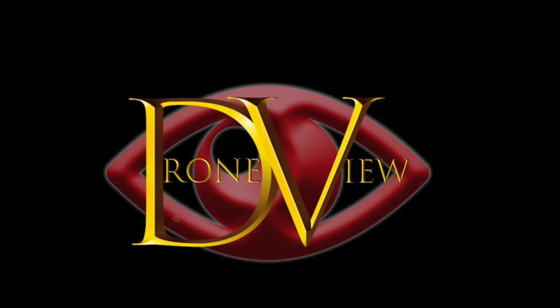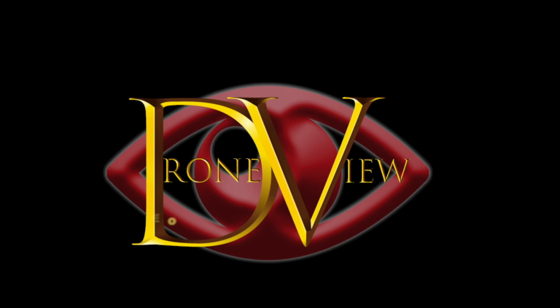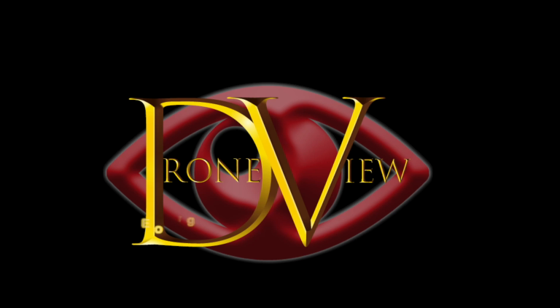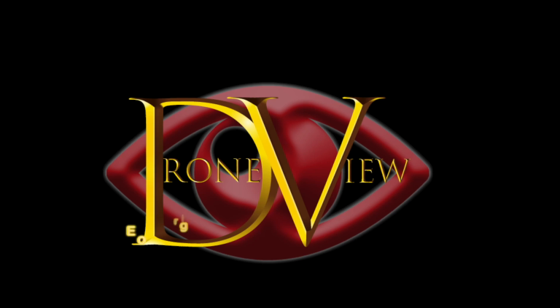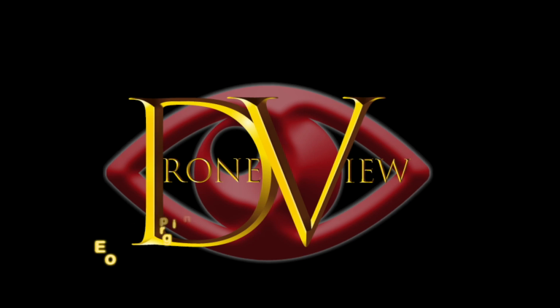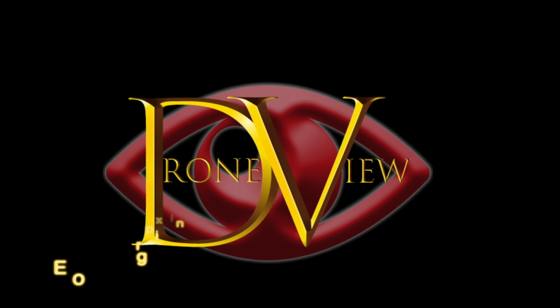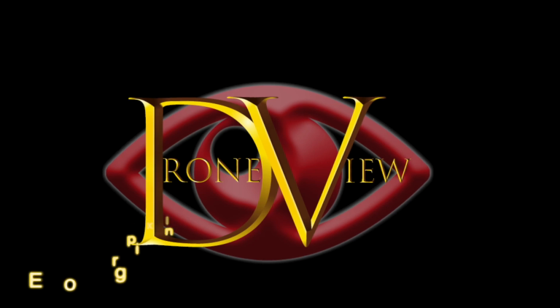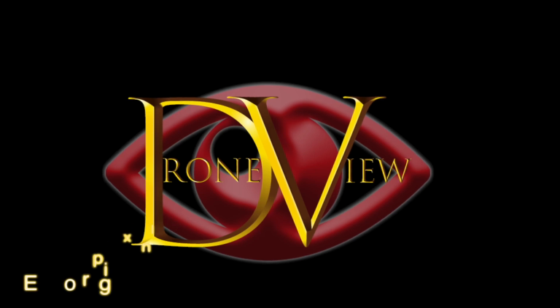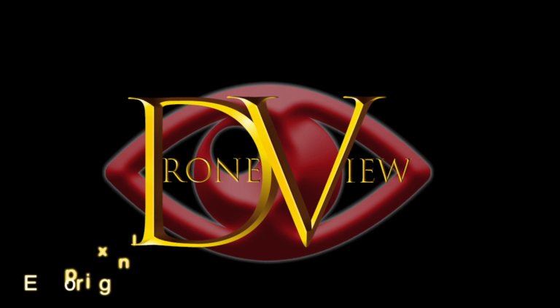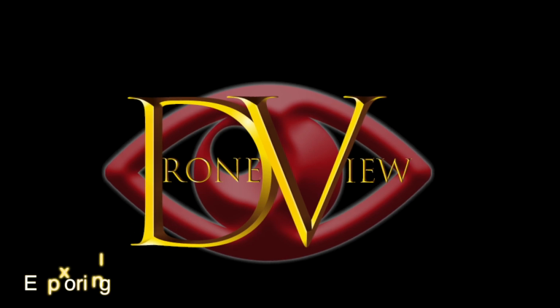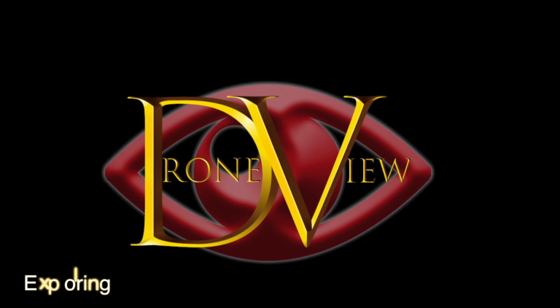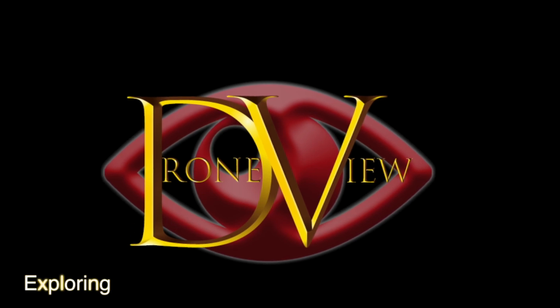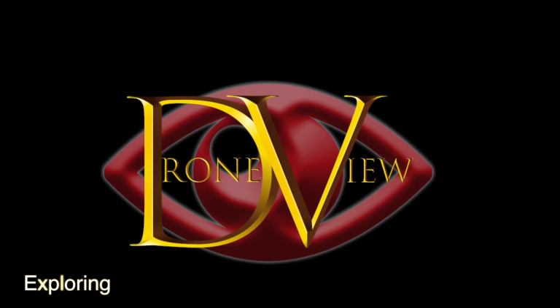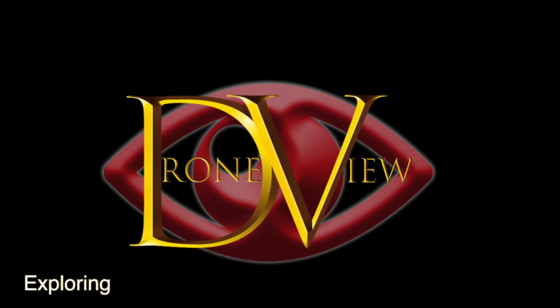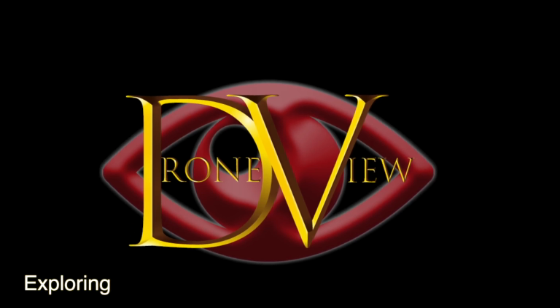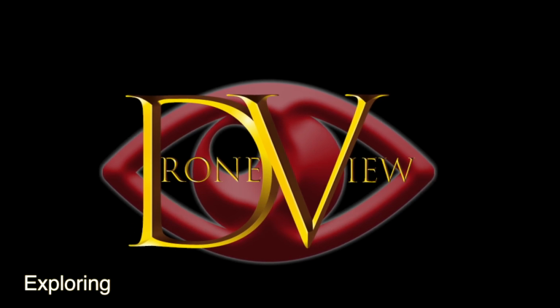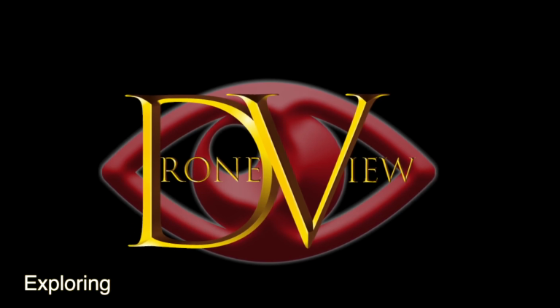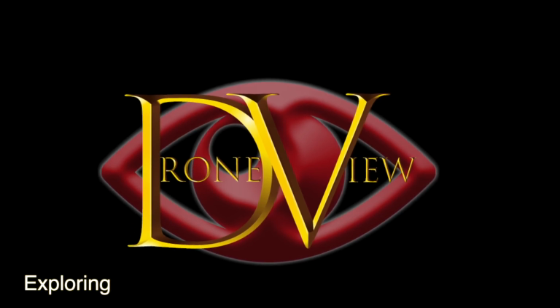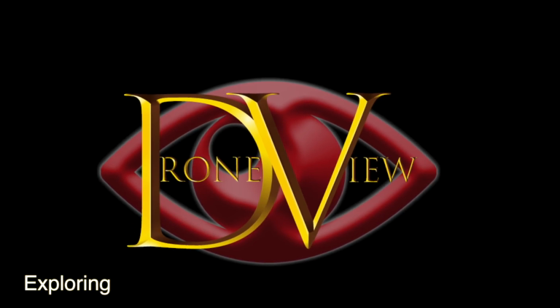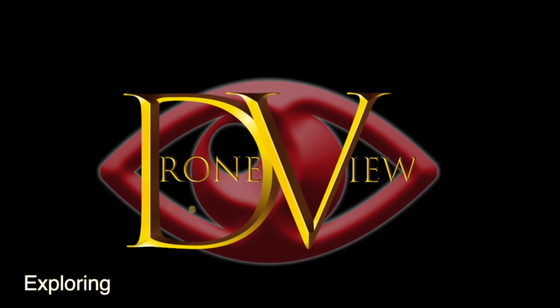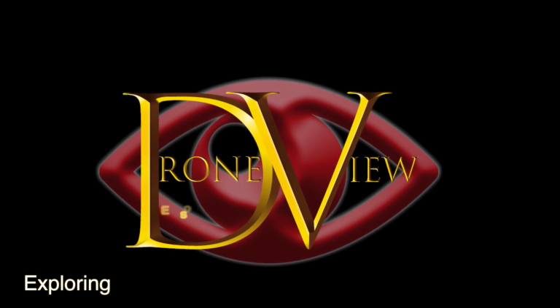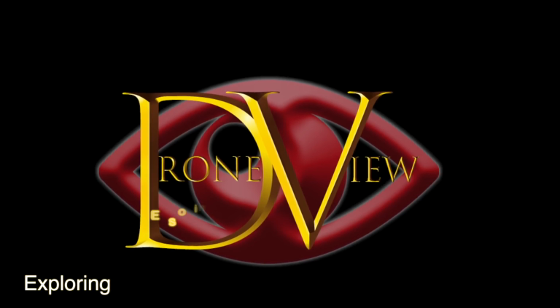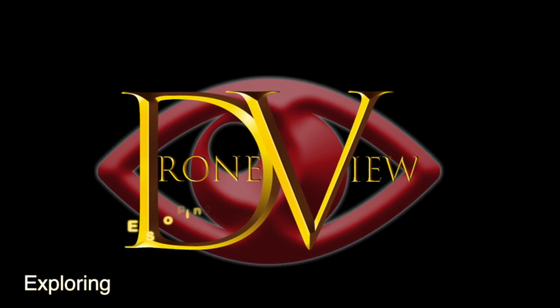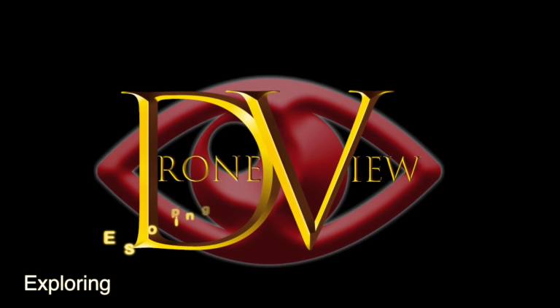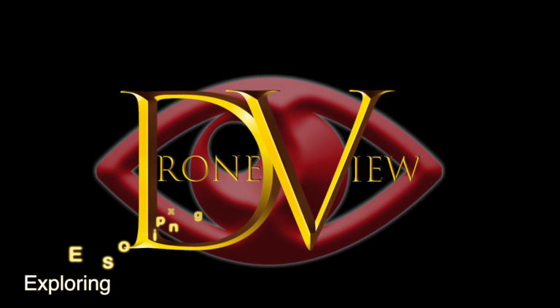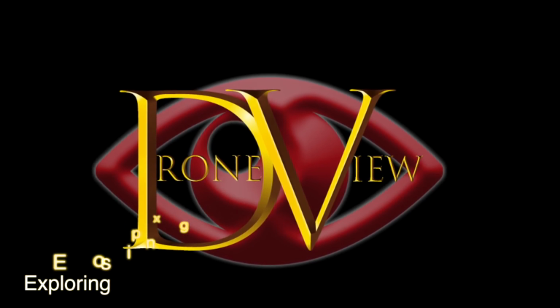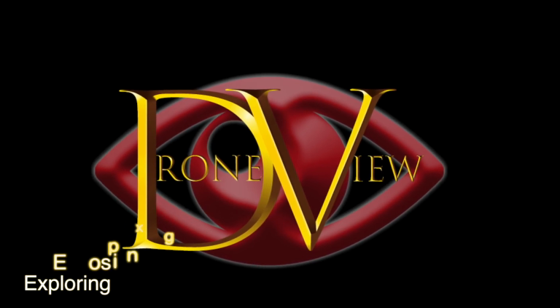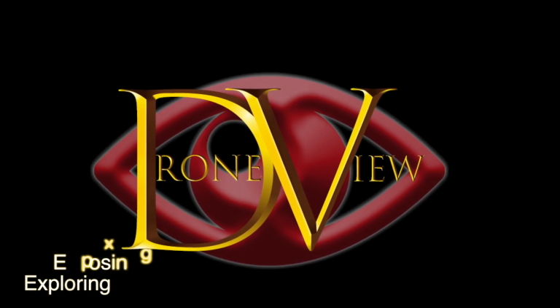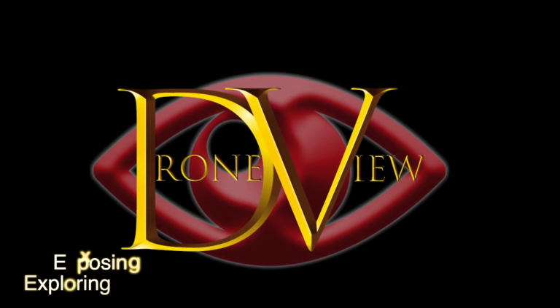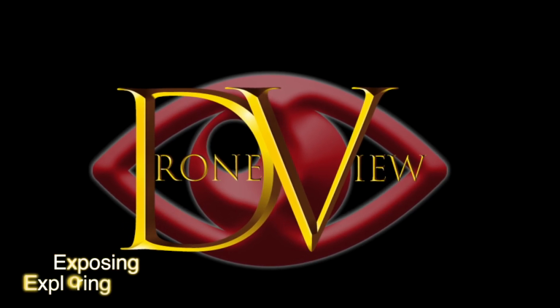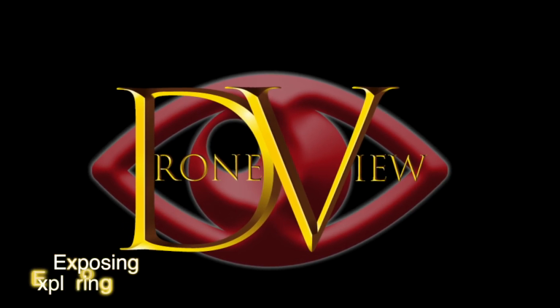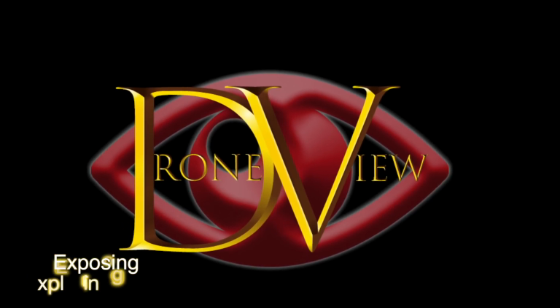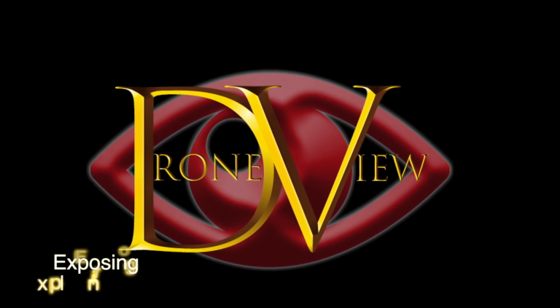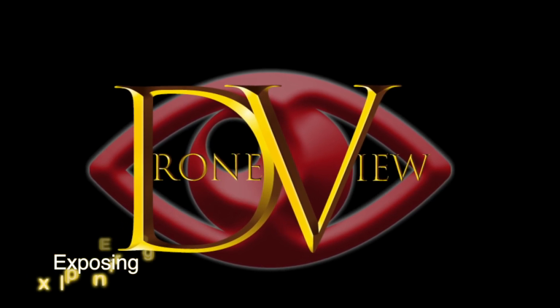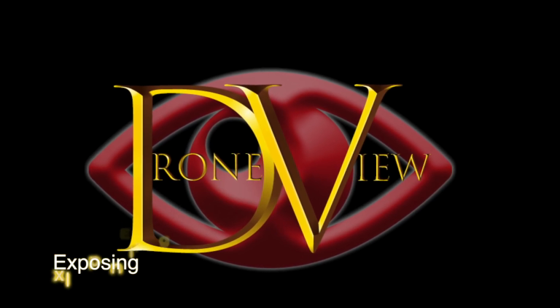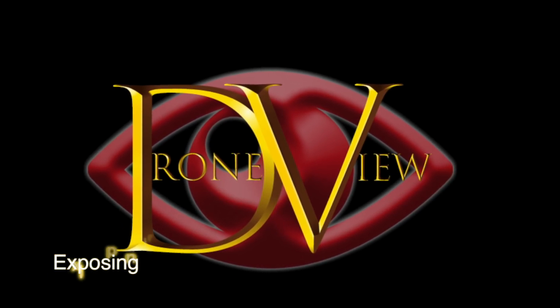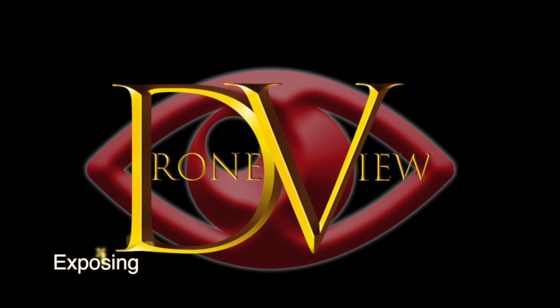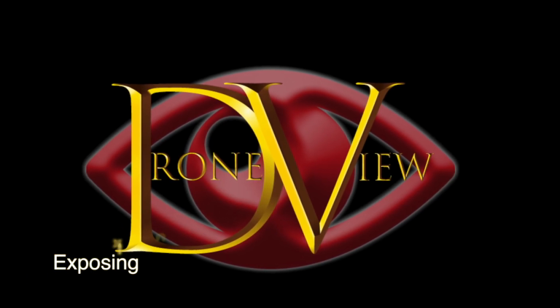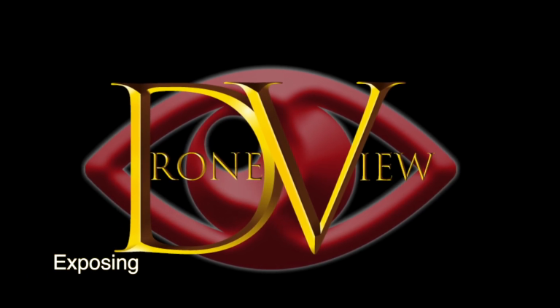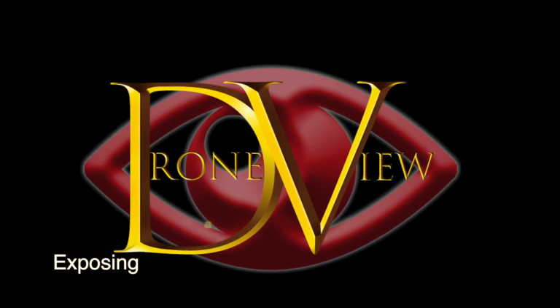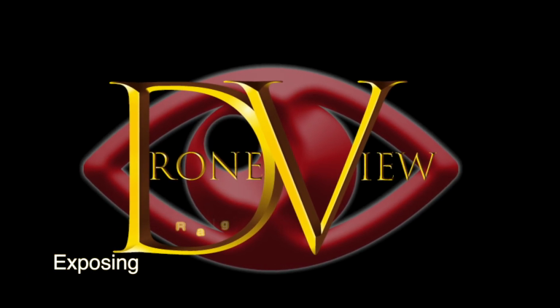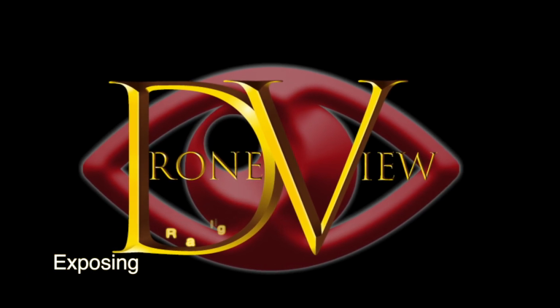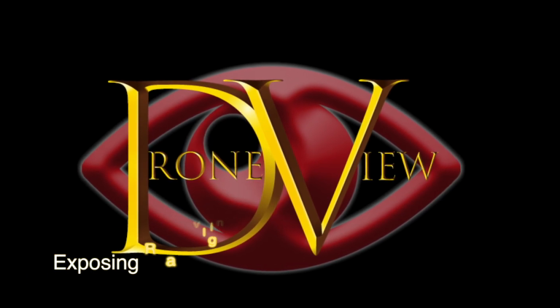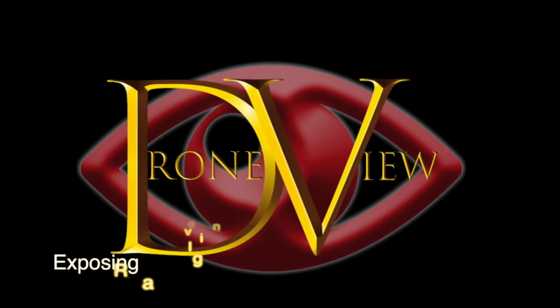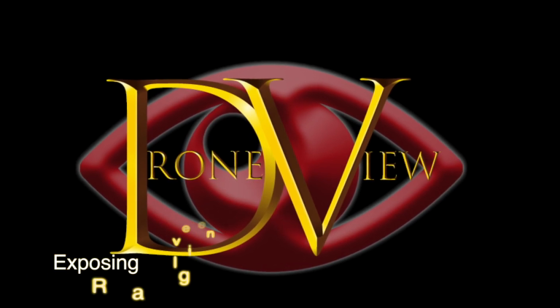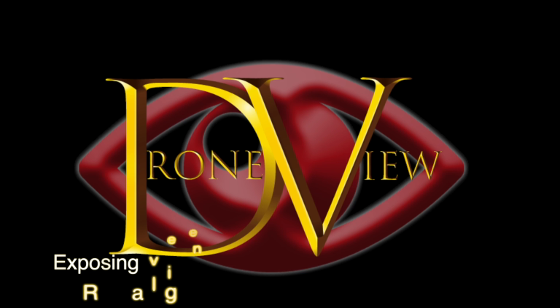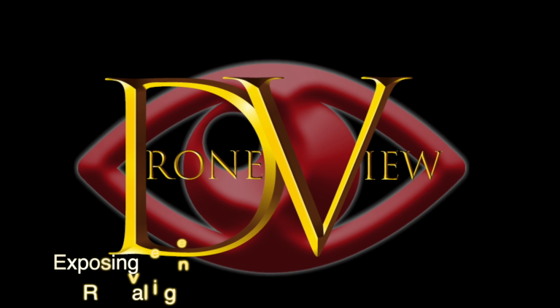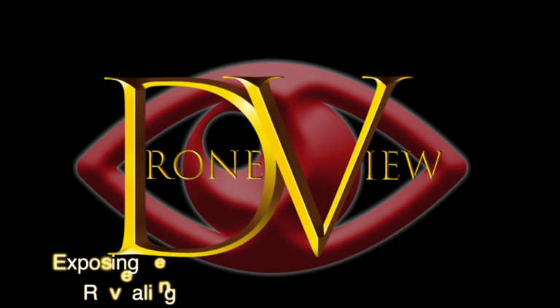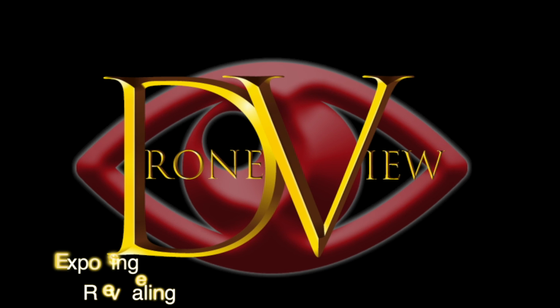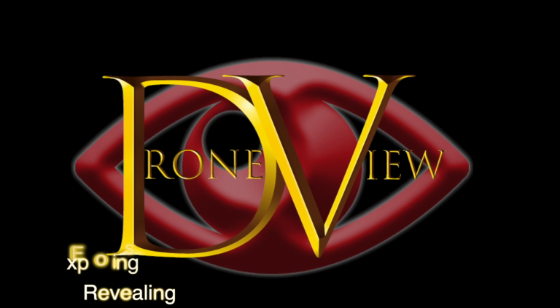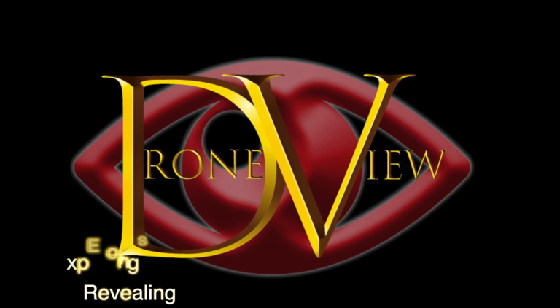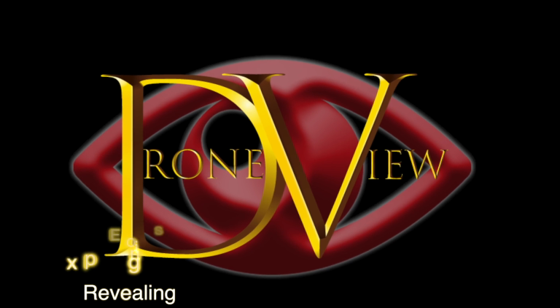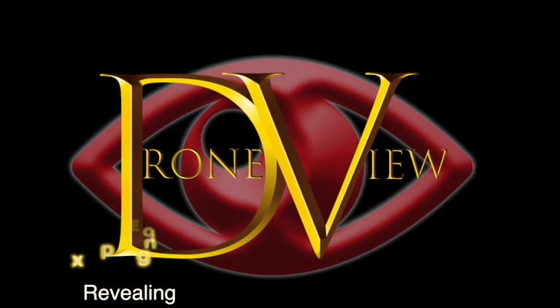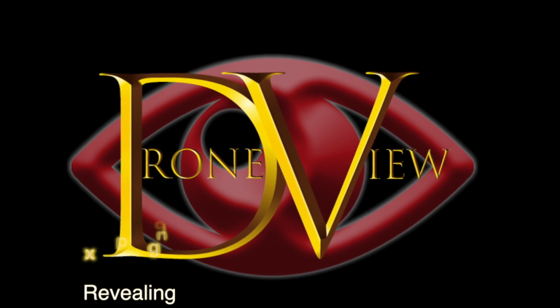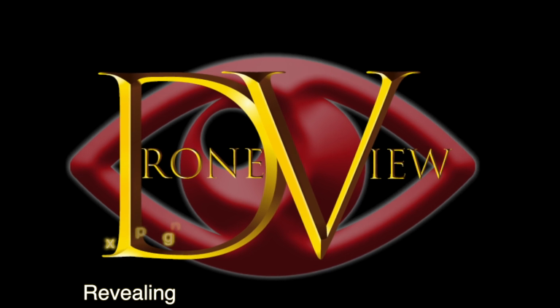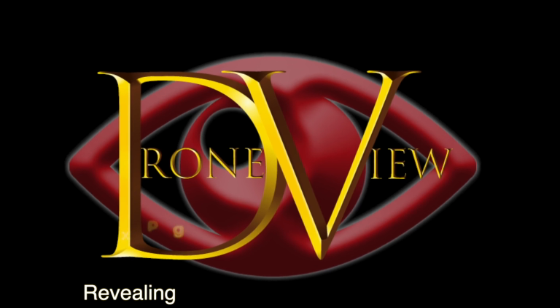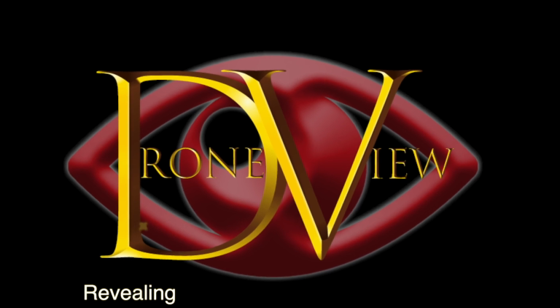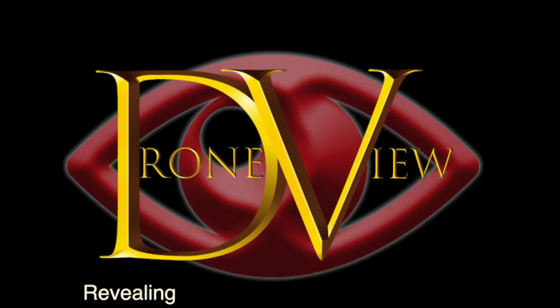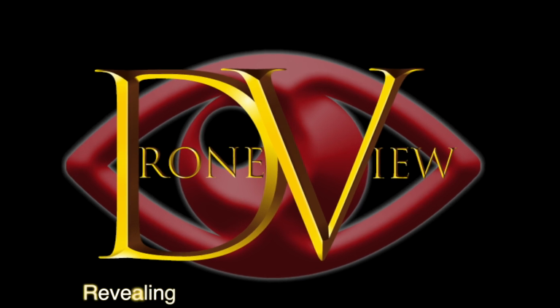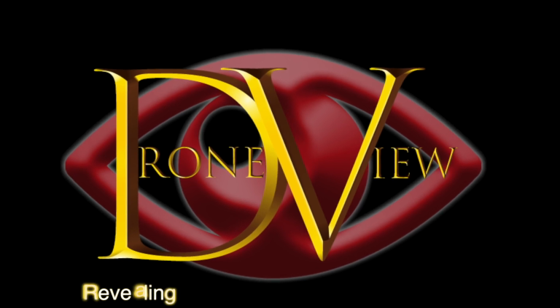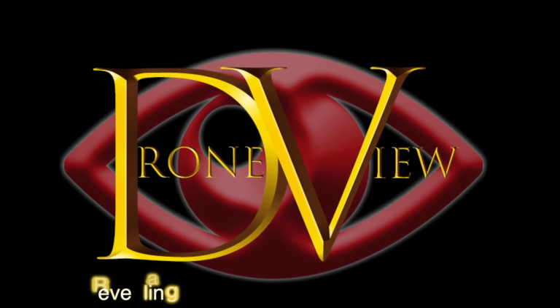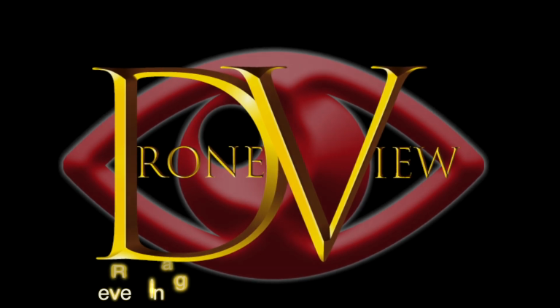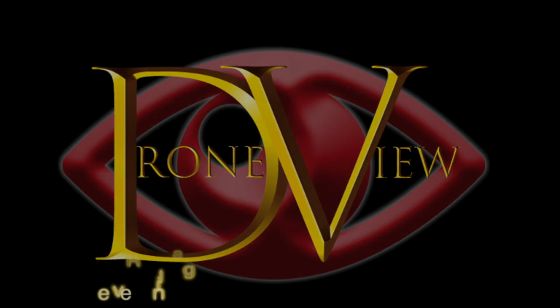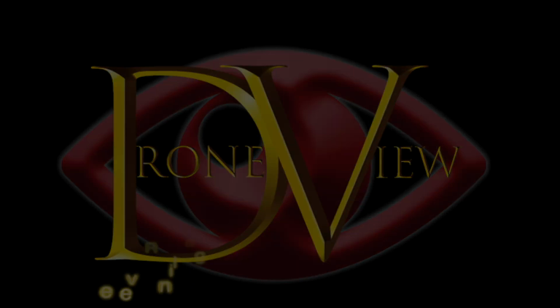Welcome to Drone View, the channel that provides a drone's perspective of the various industries, businesses and unusual buildings in the northeast of England.